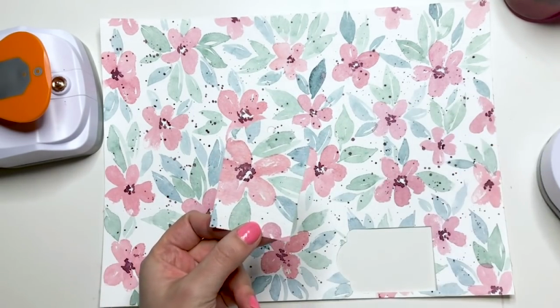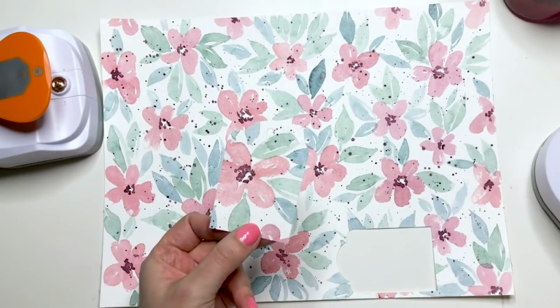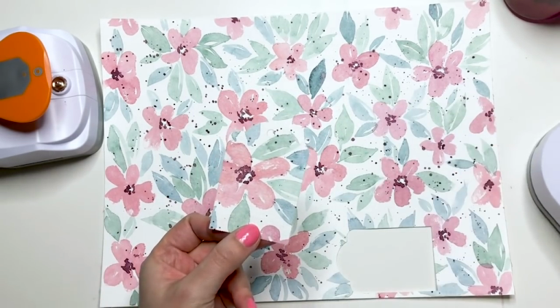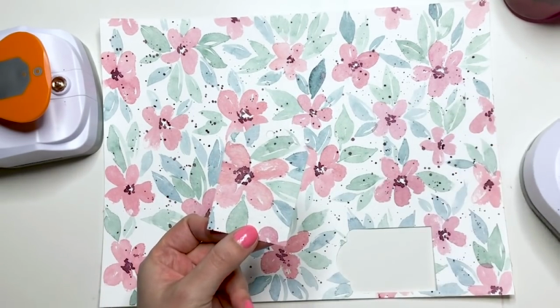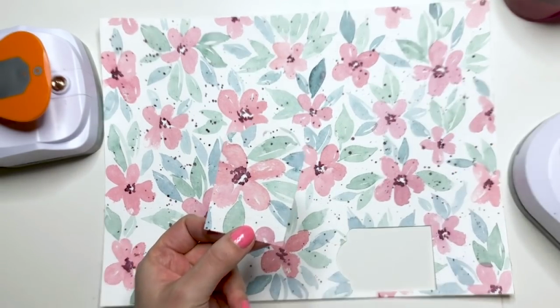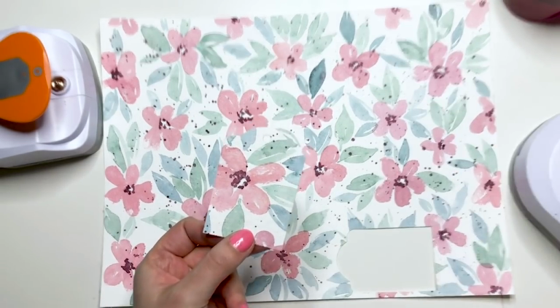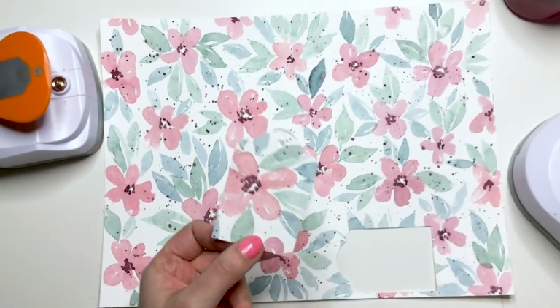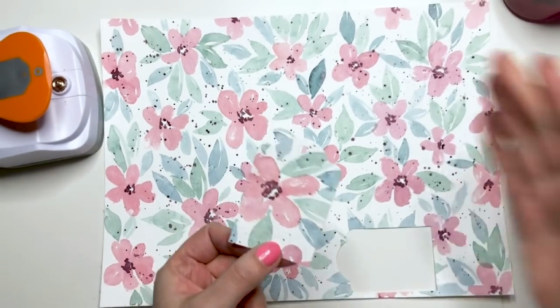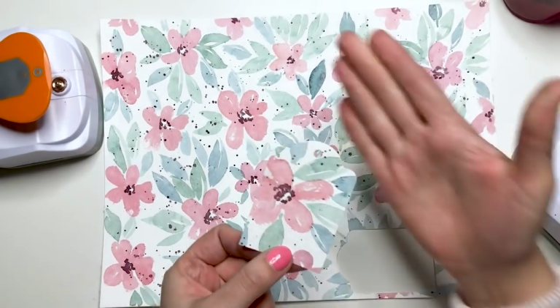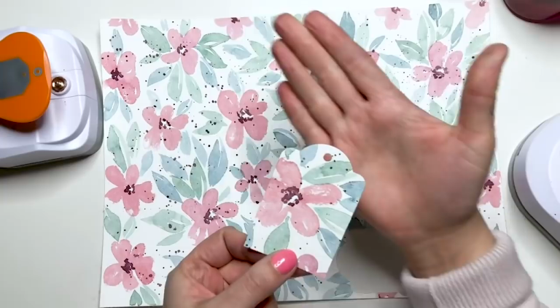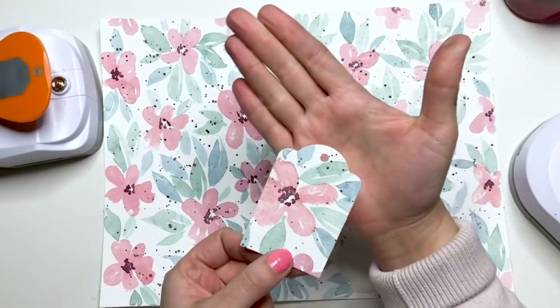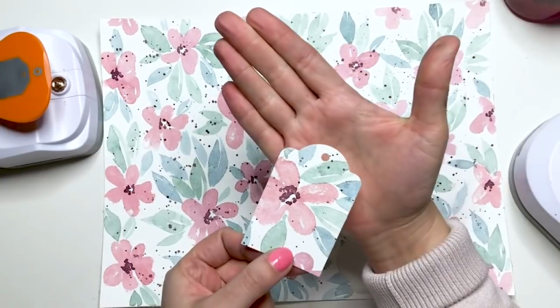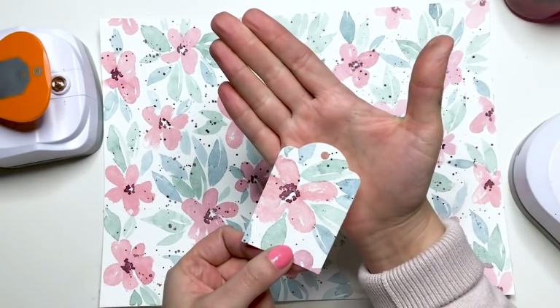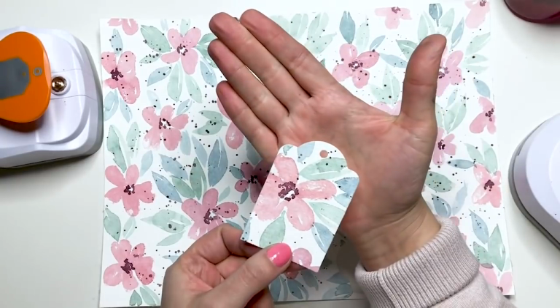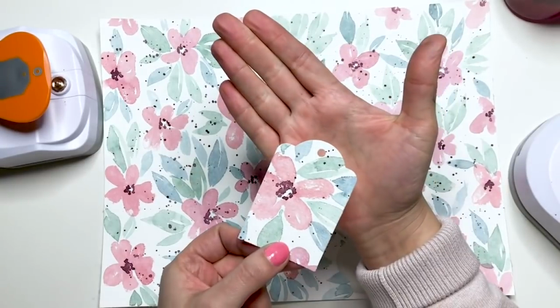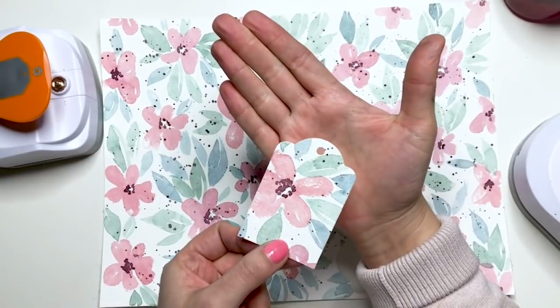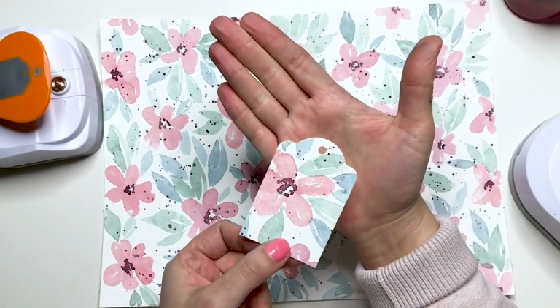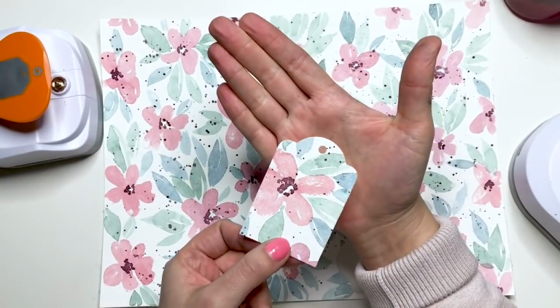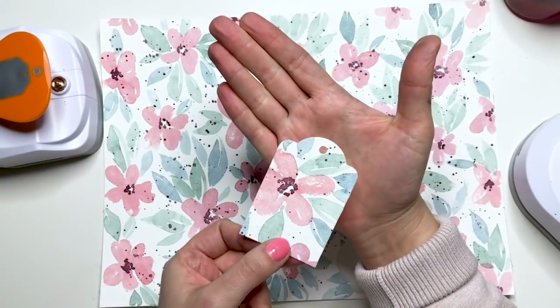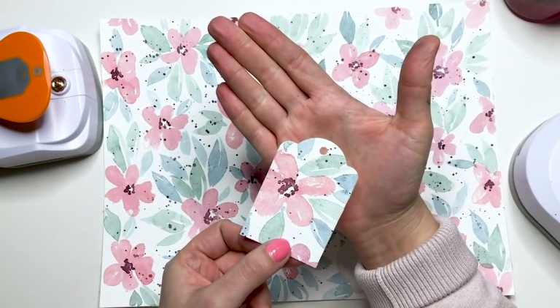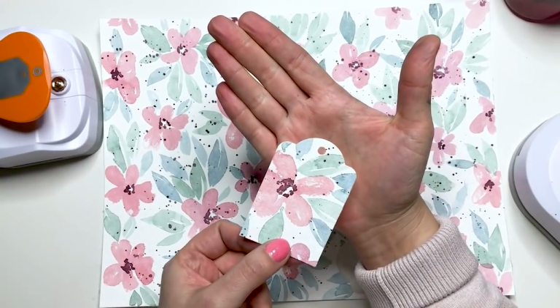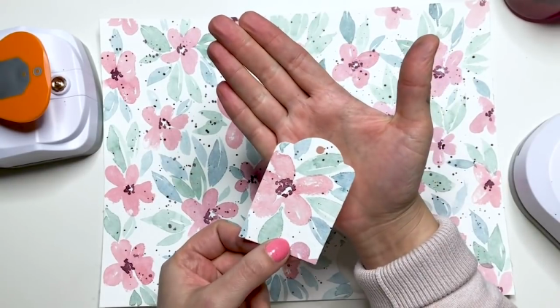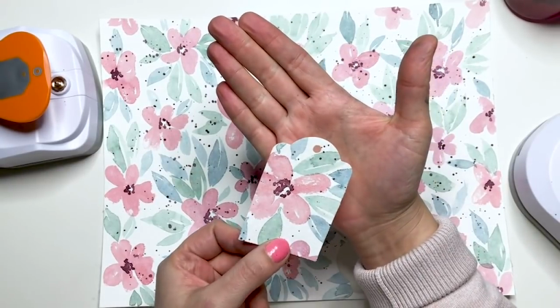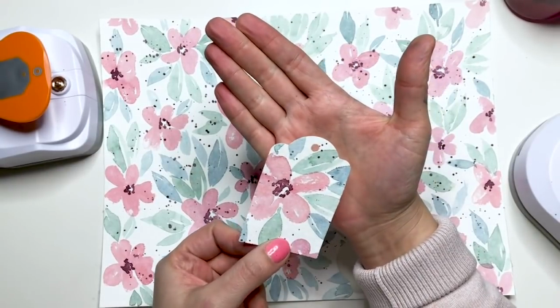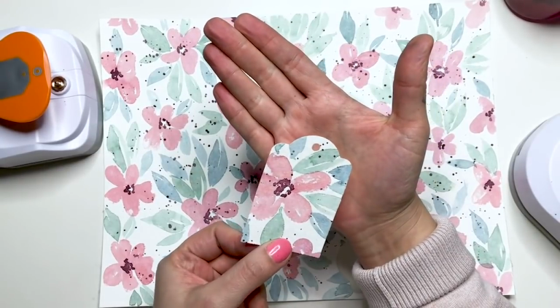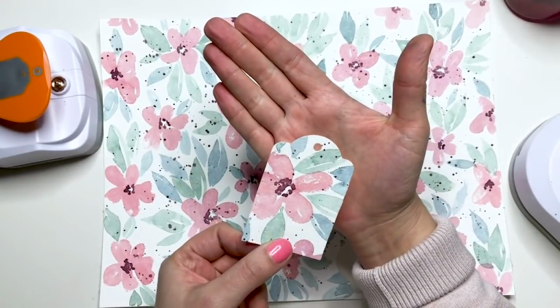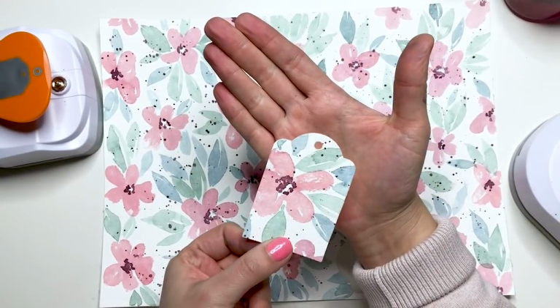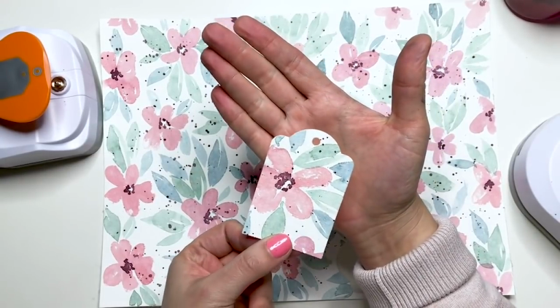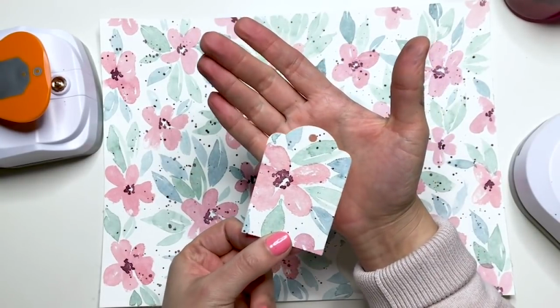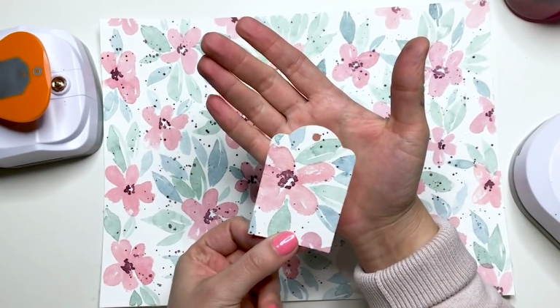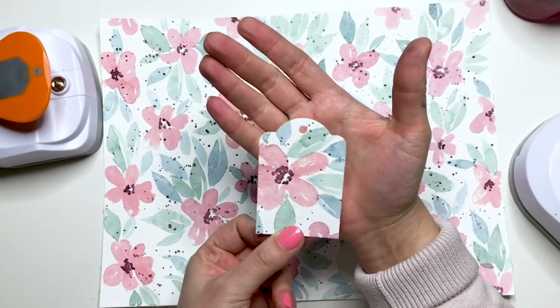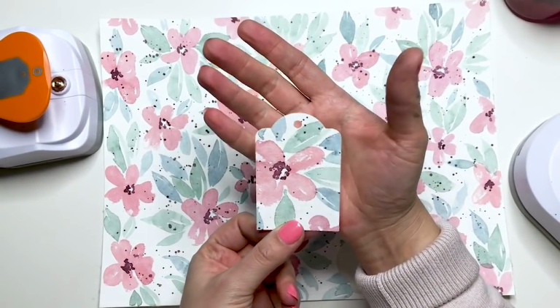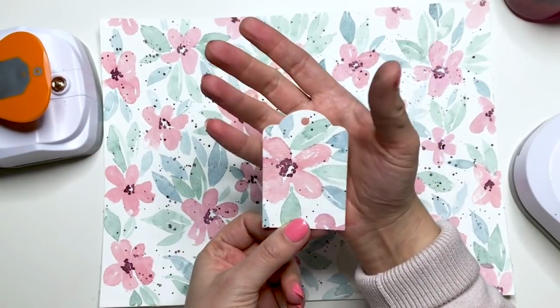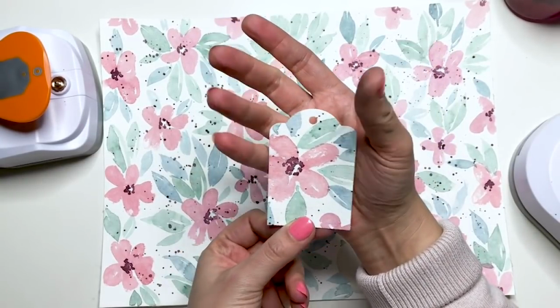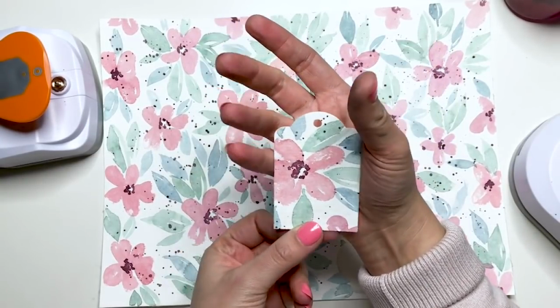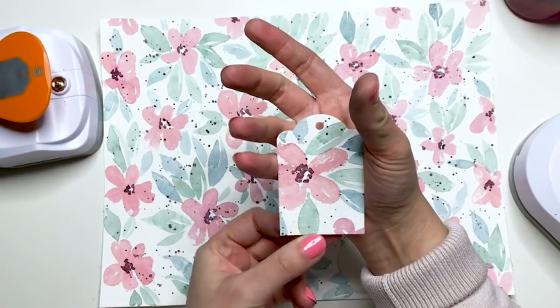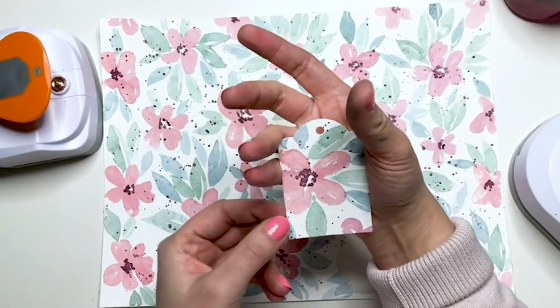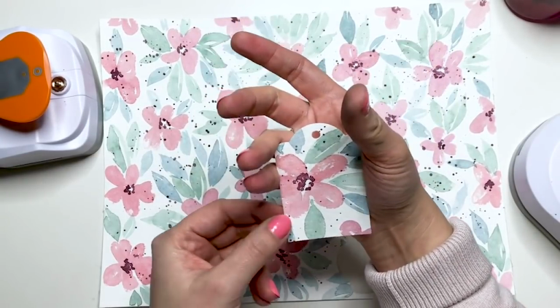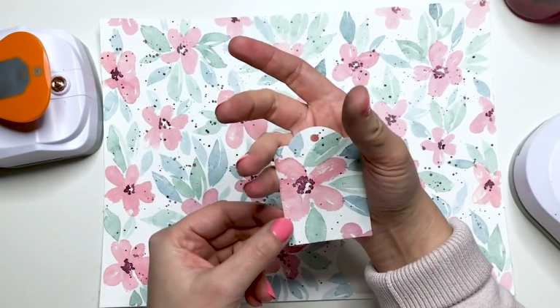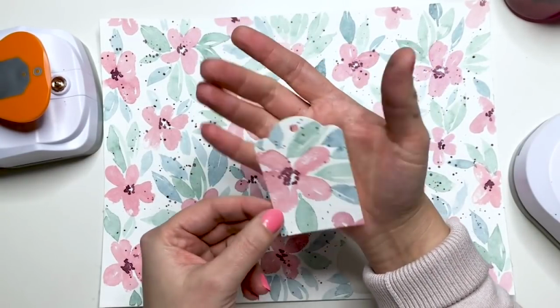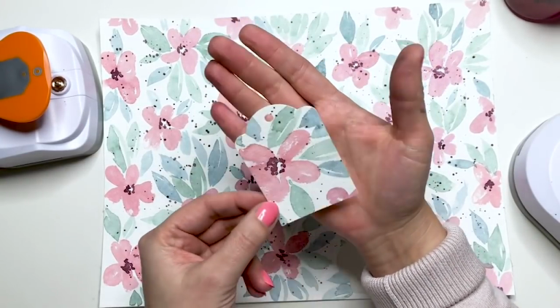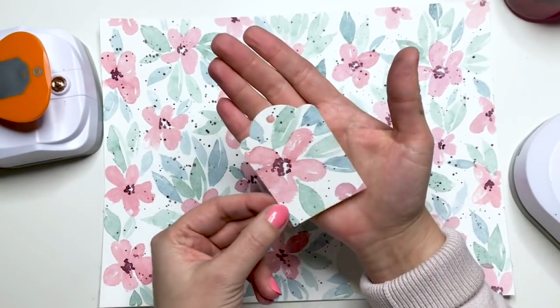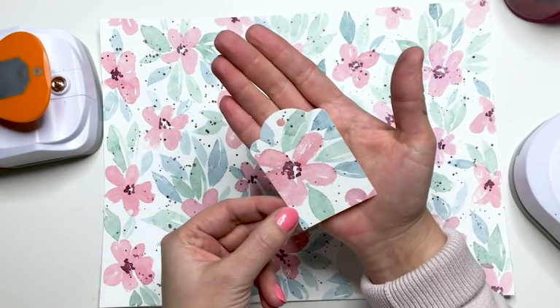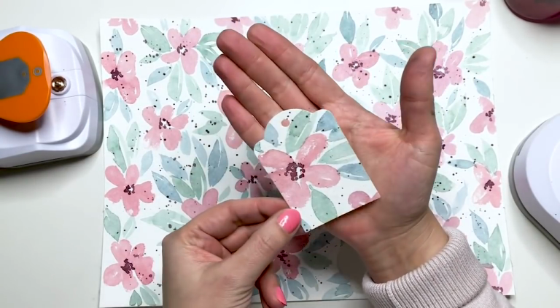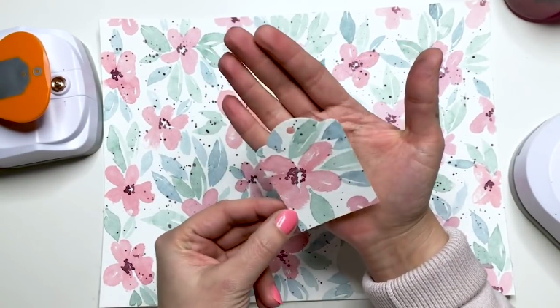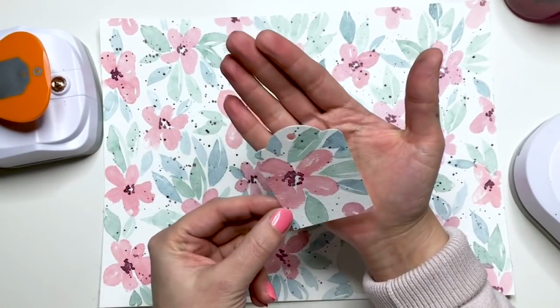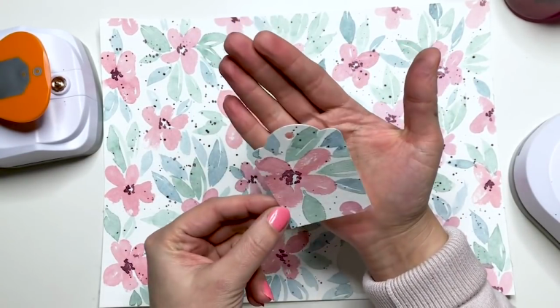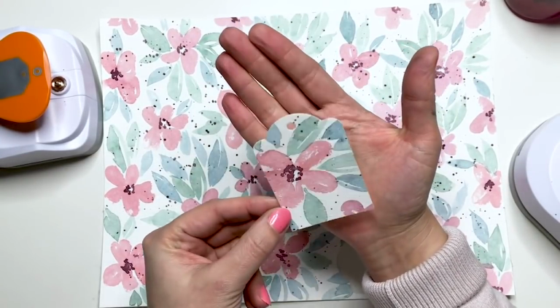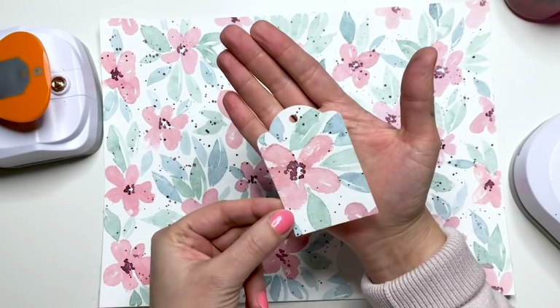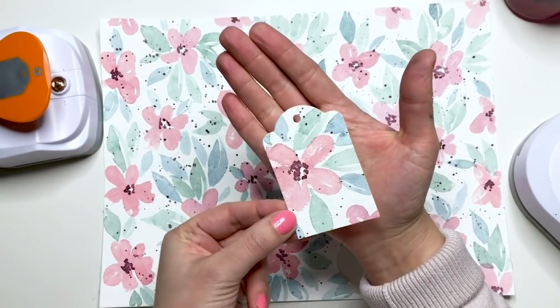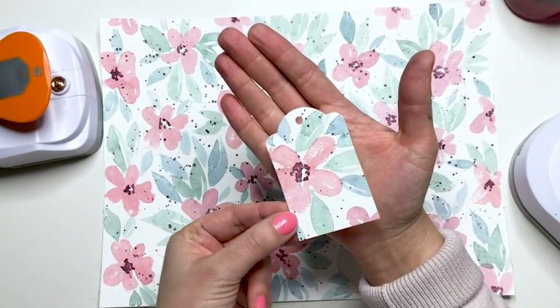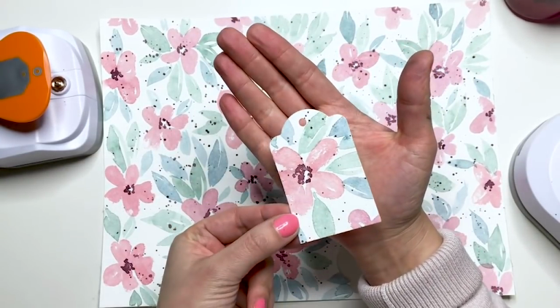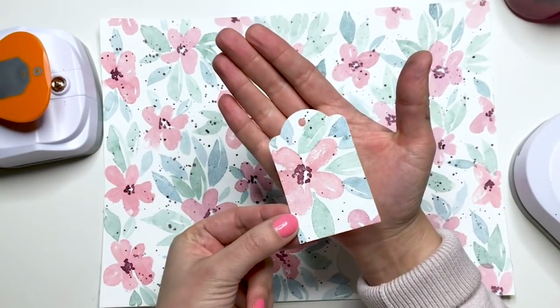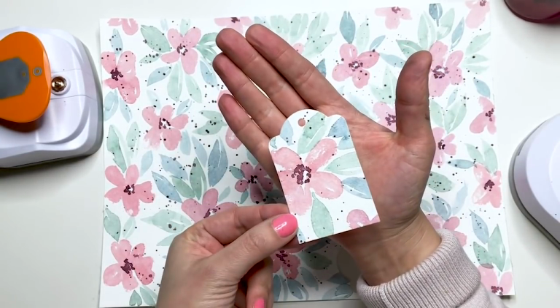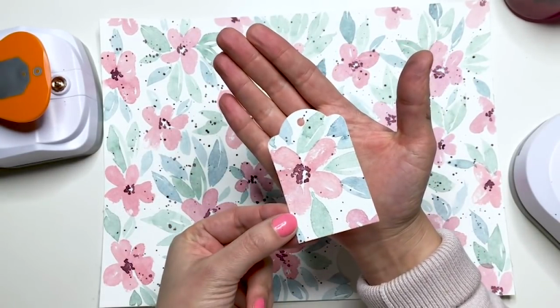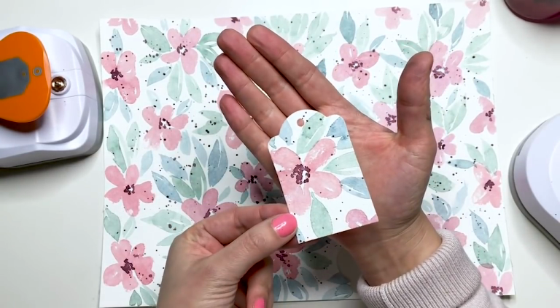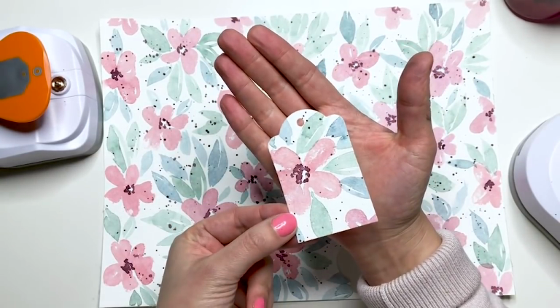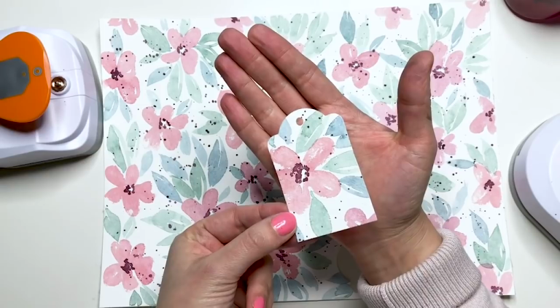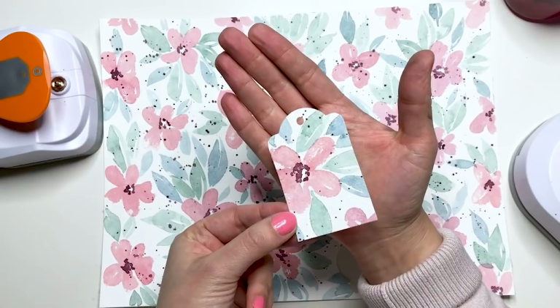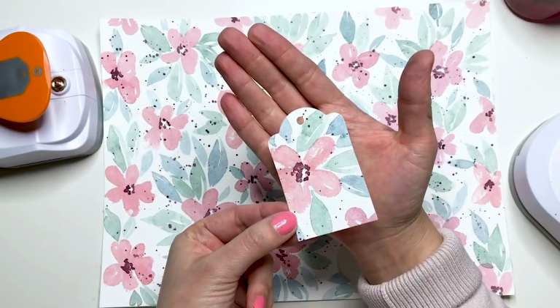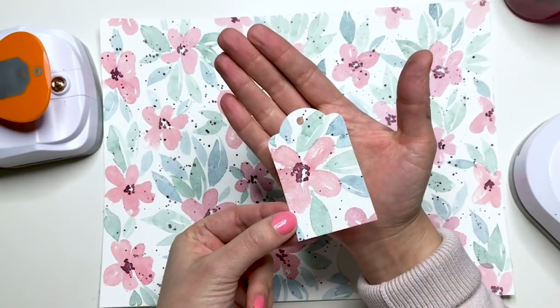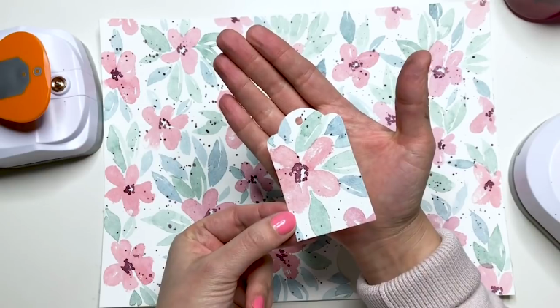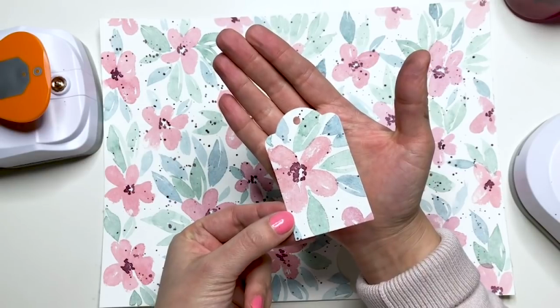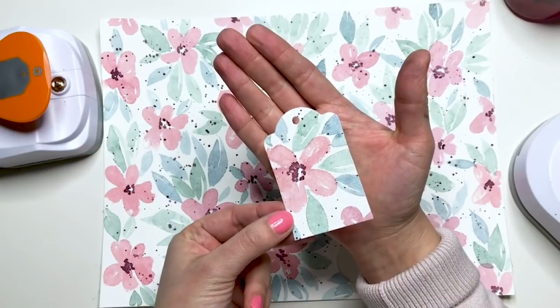Tadaa! So sieht das aus. Dann habe ich den fertigen Anhänger im Prinzip schon.